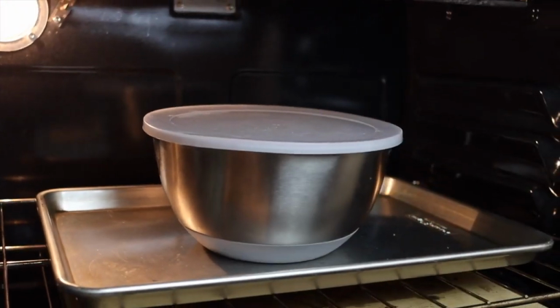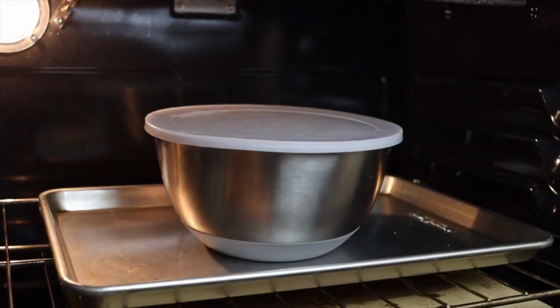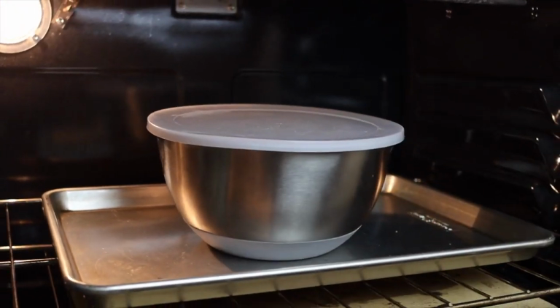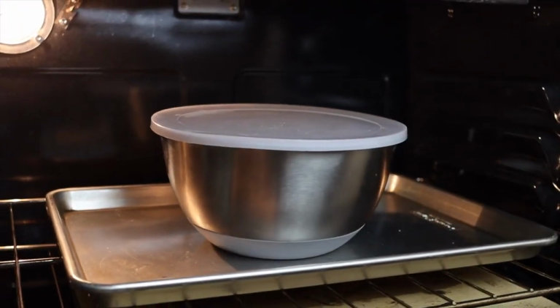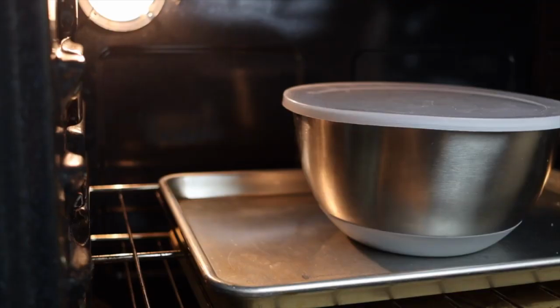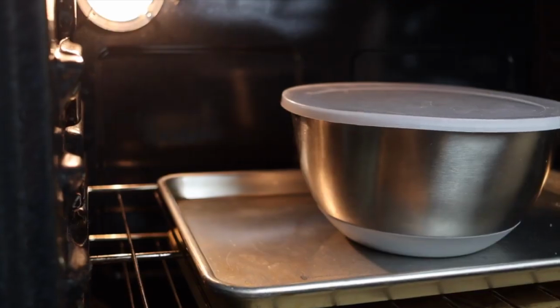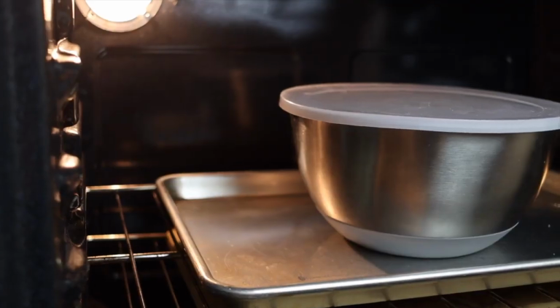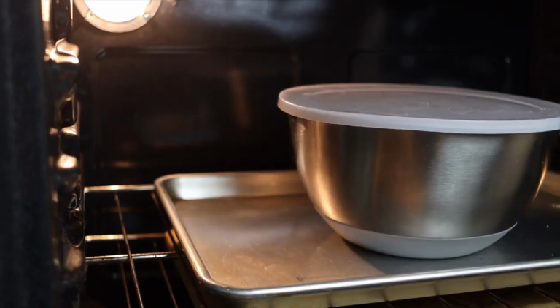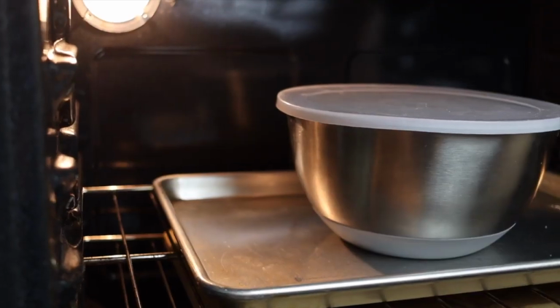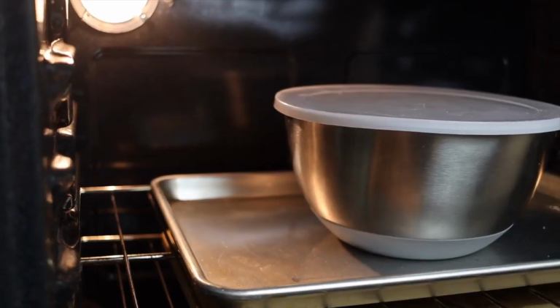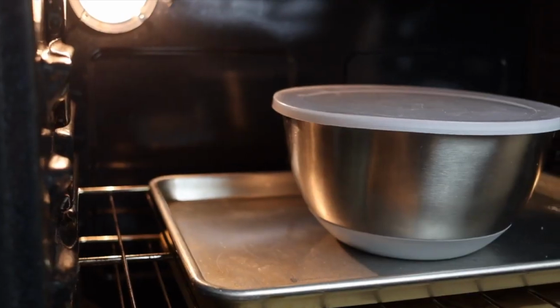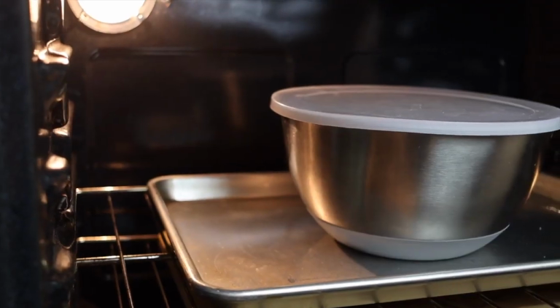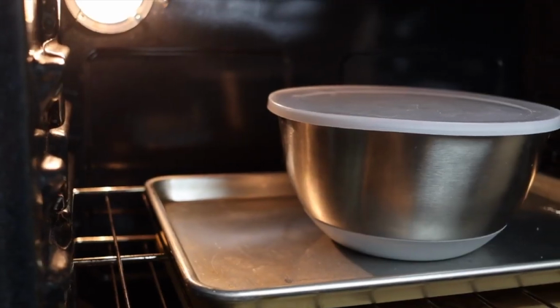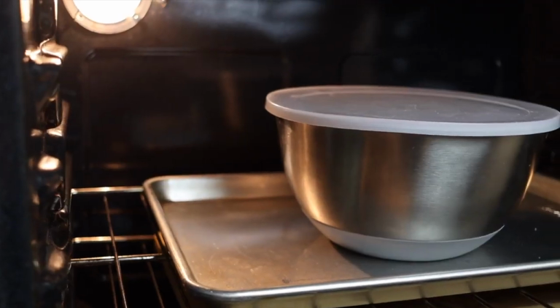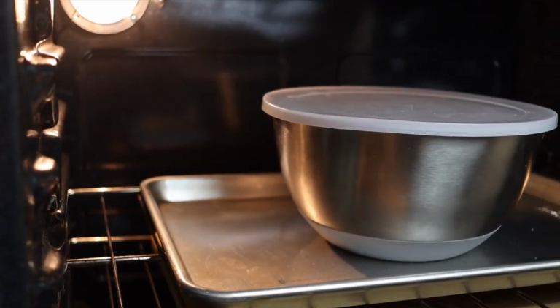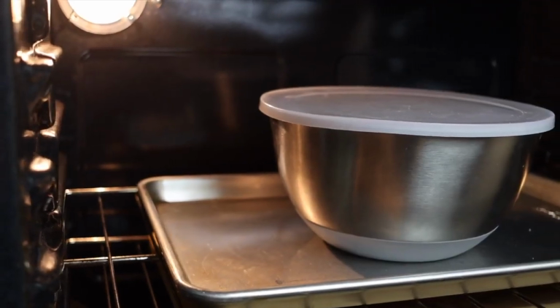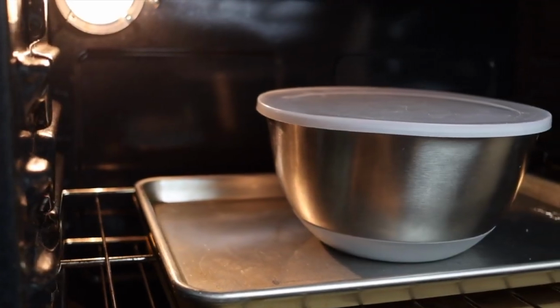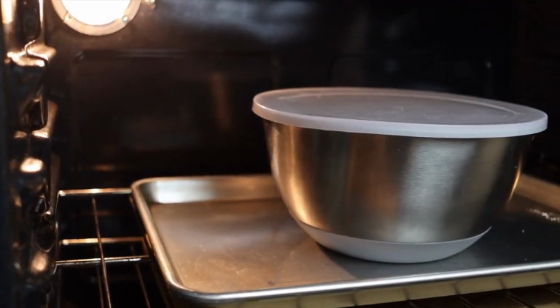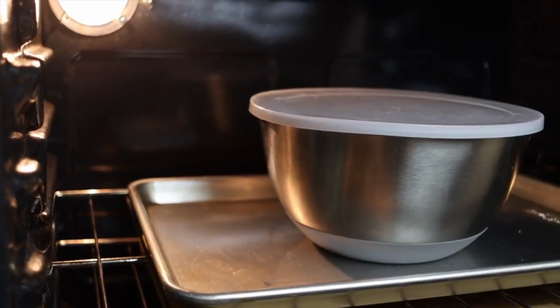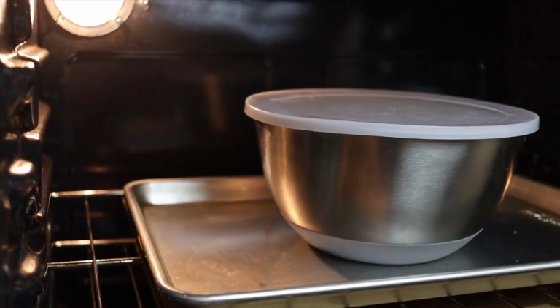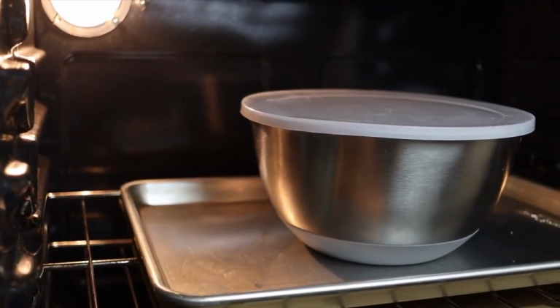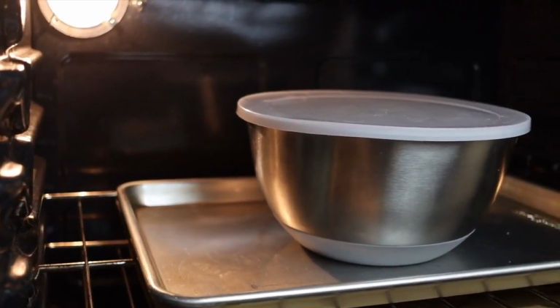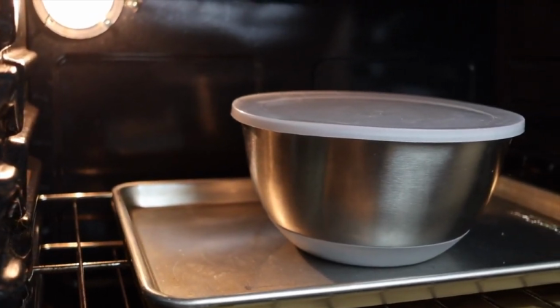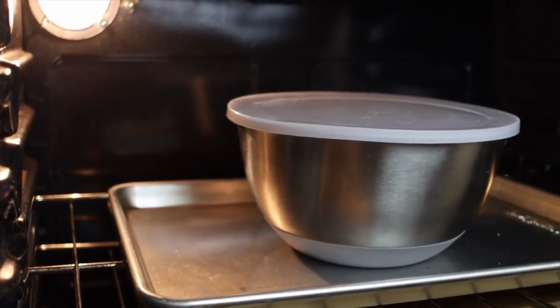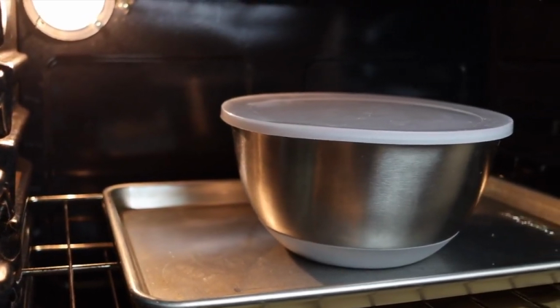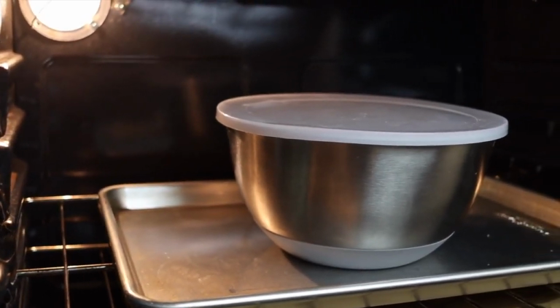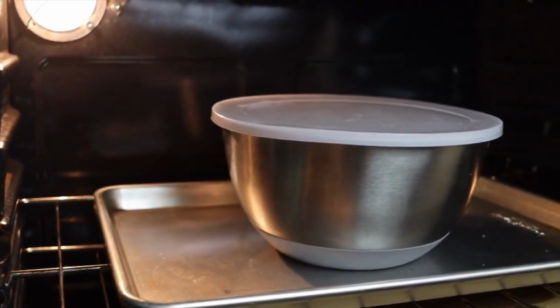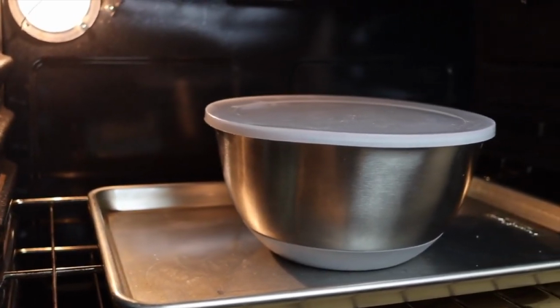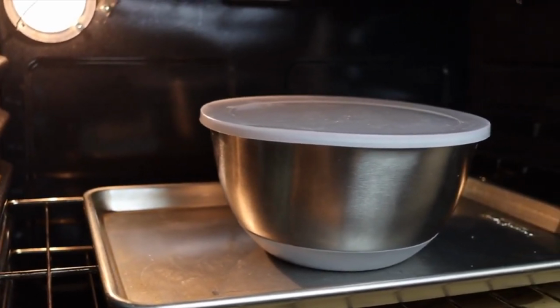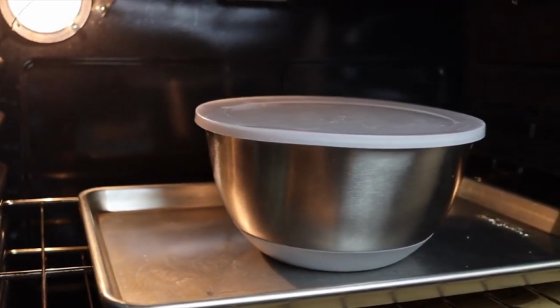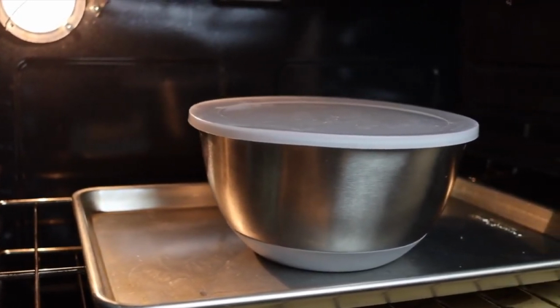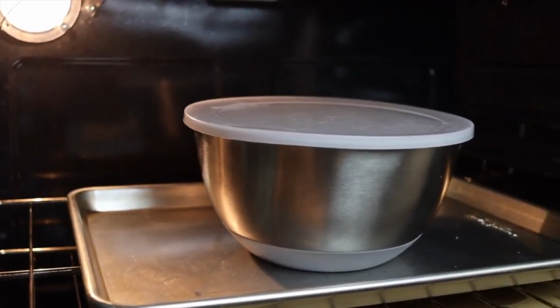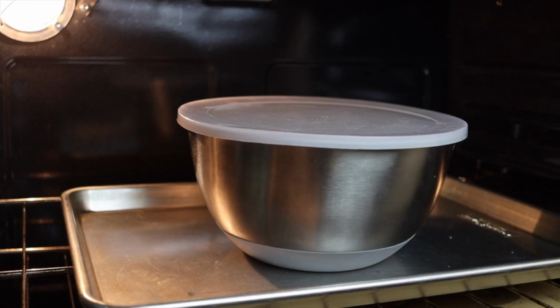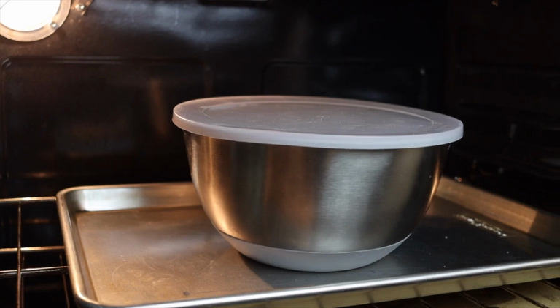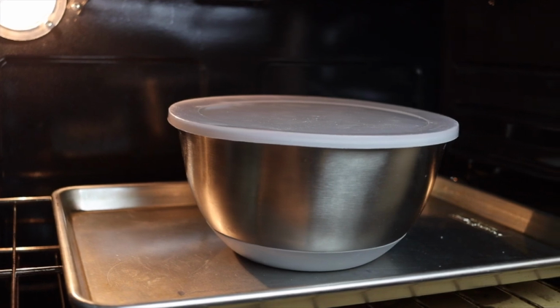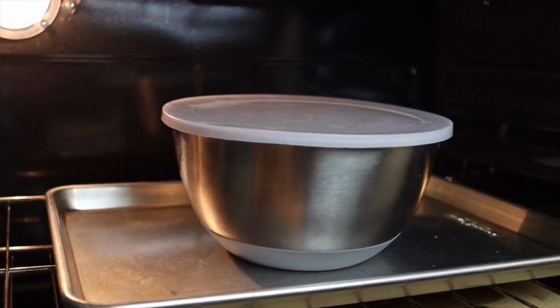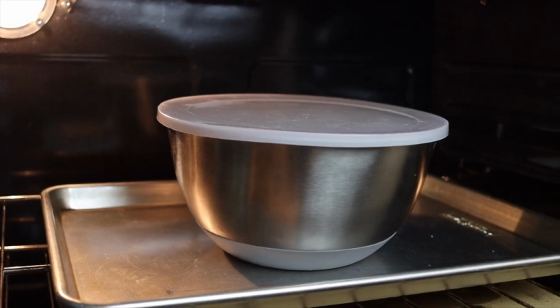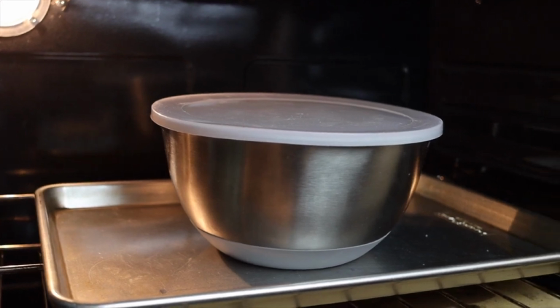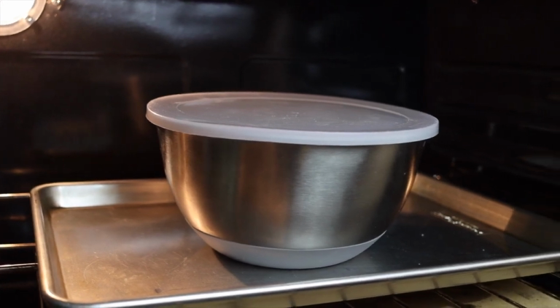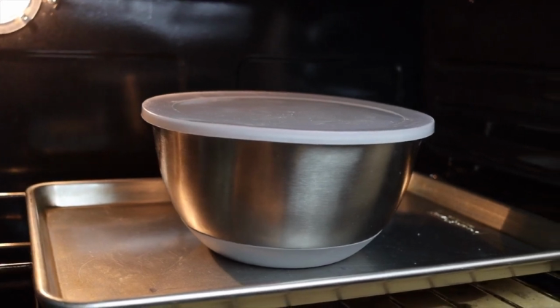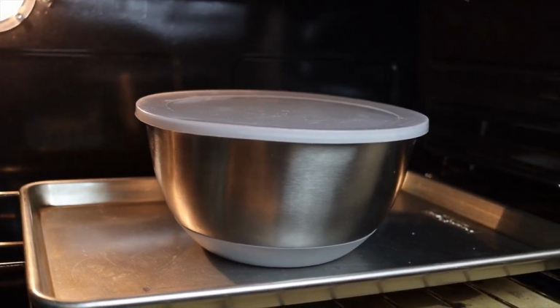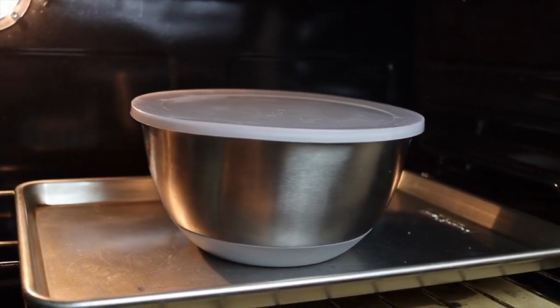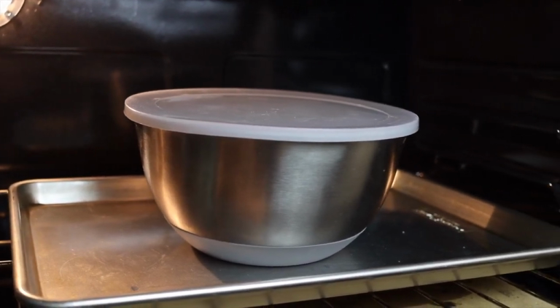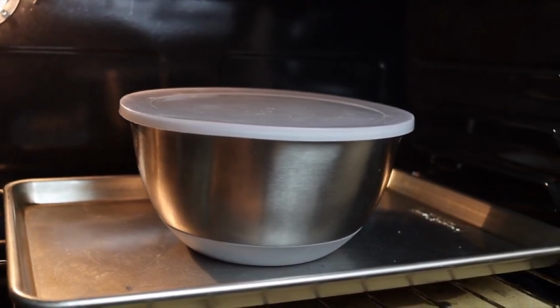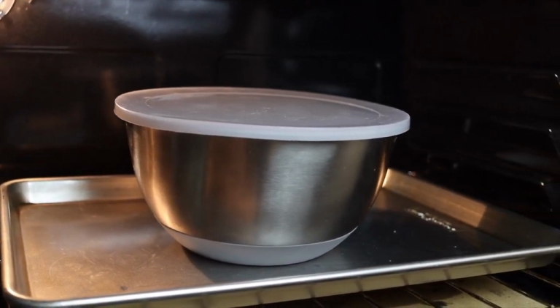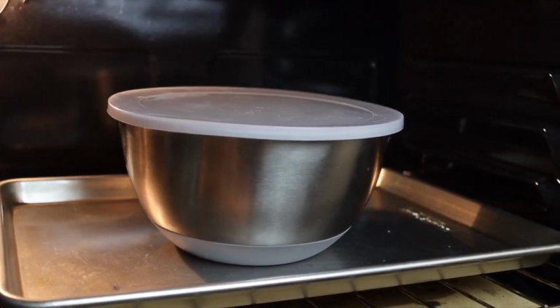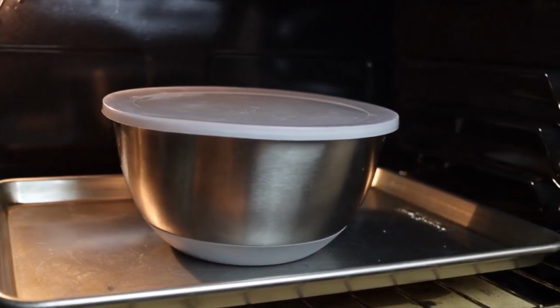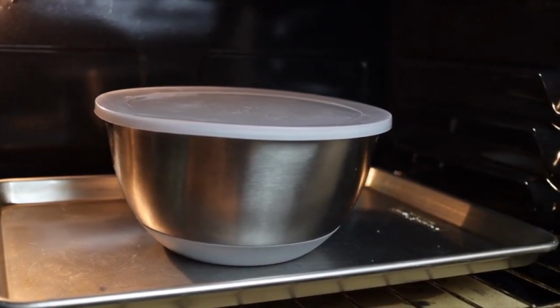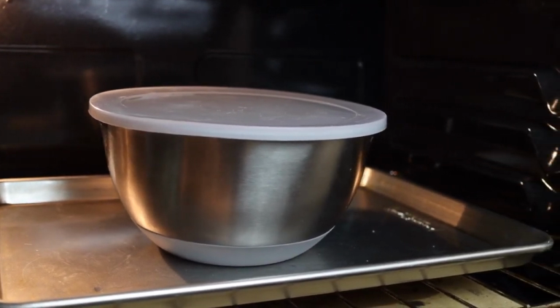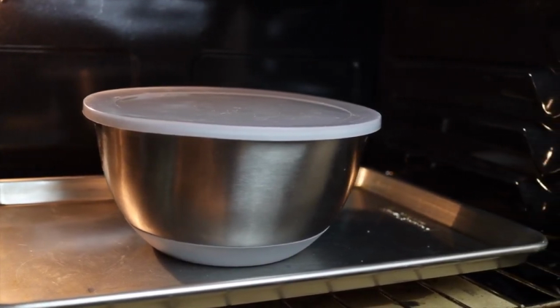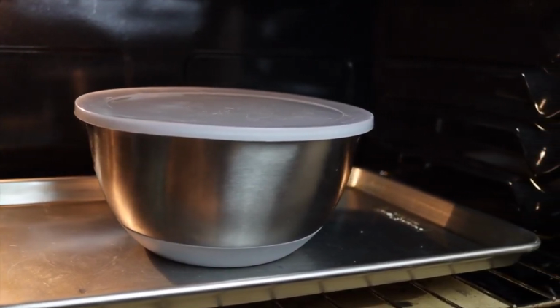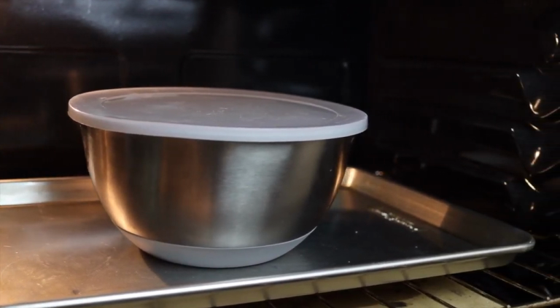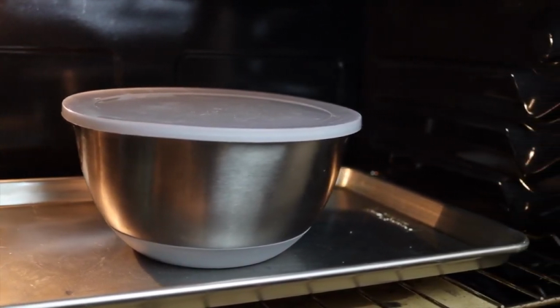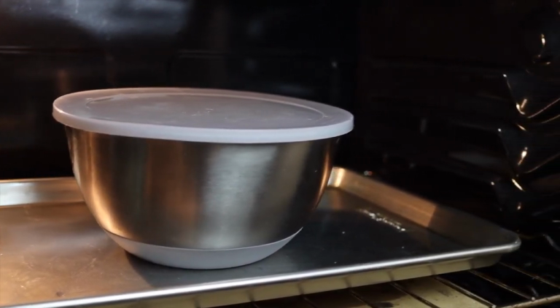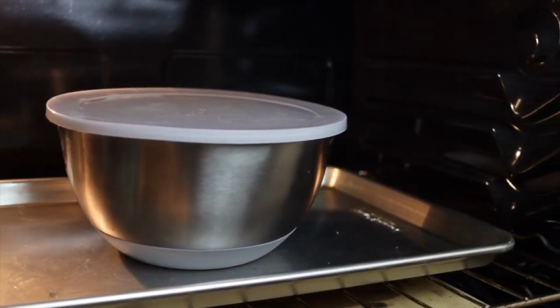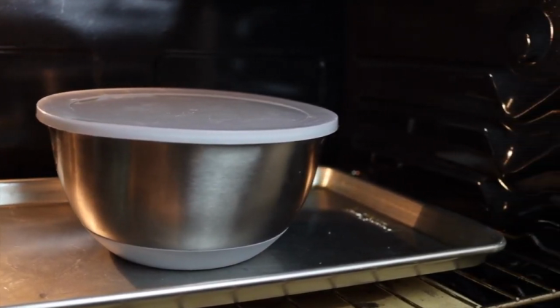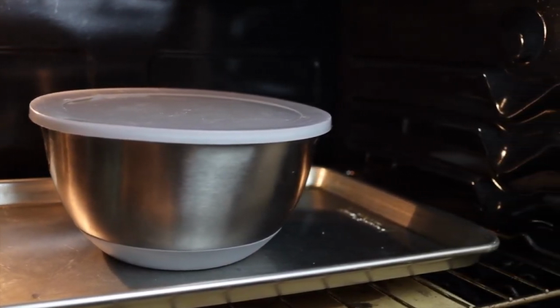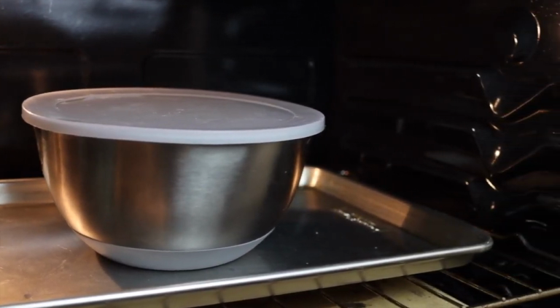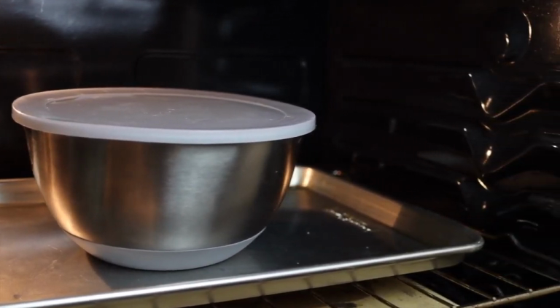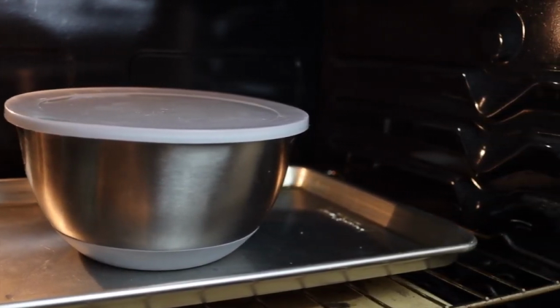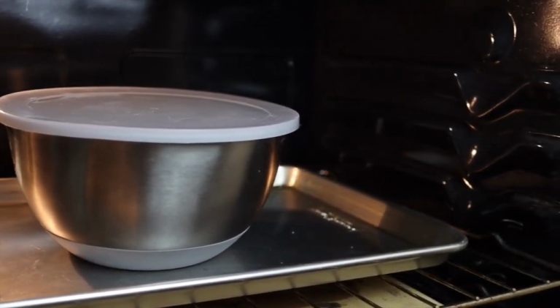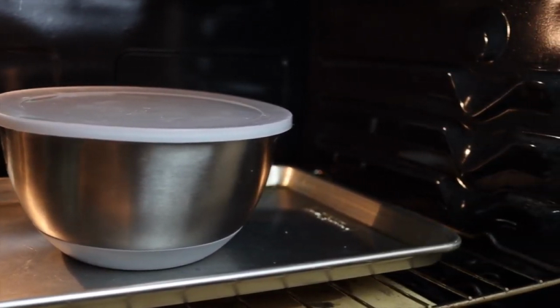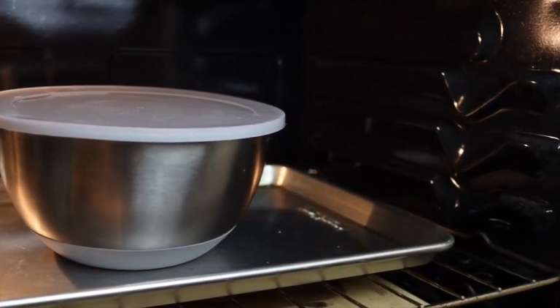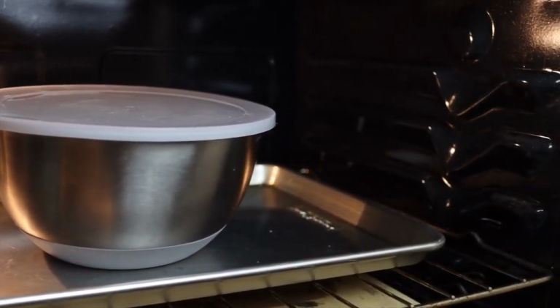If you can't do this for whatever reason, you can just let the dough rest at room temperature. It'll still work perfectly fine, it might just take slightly longer to double in size.